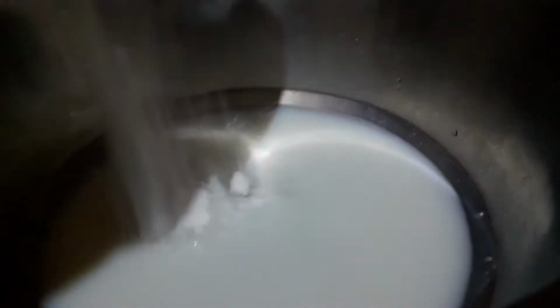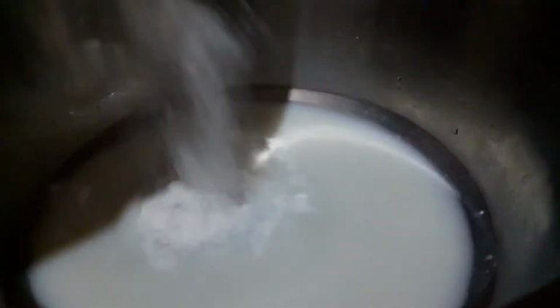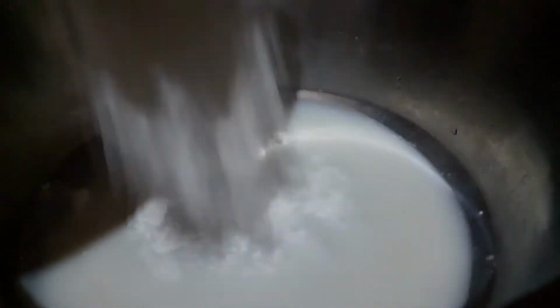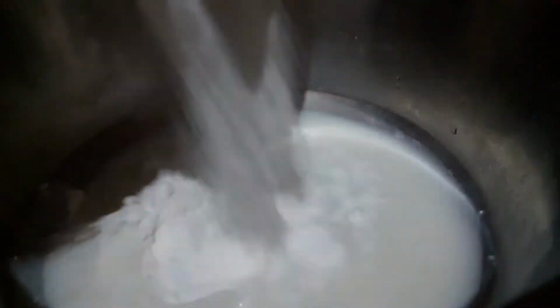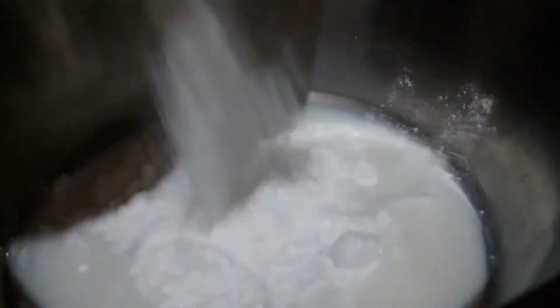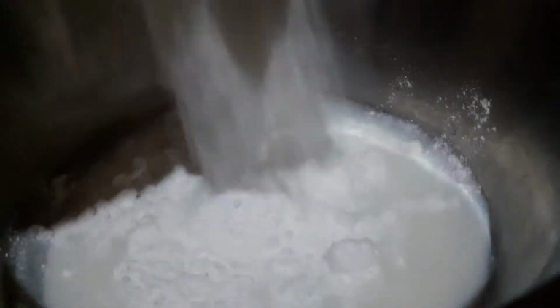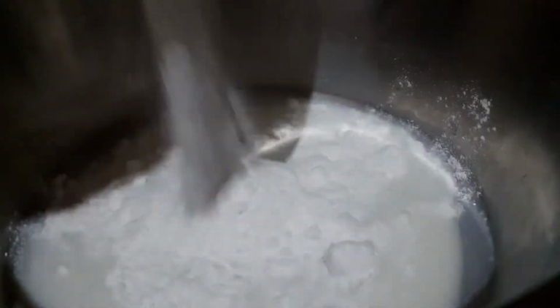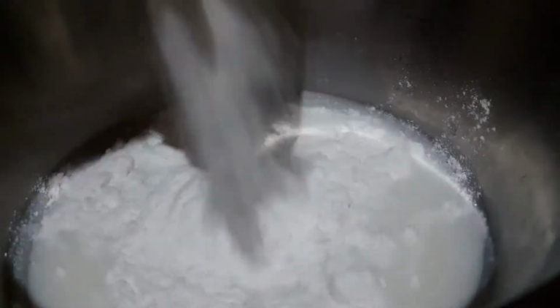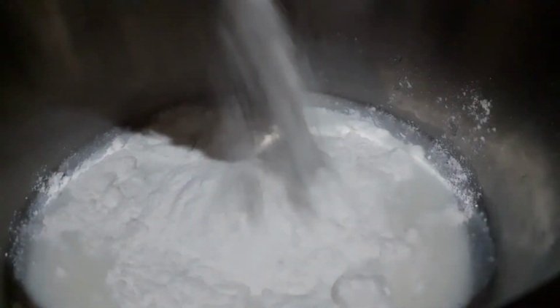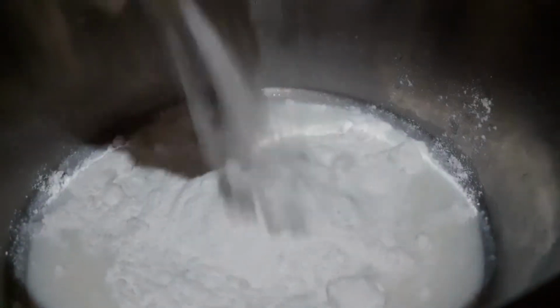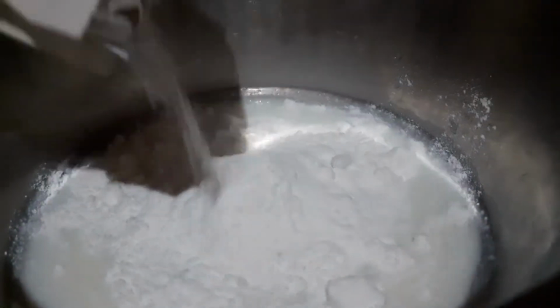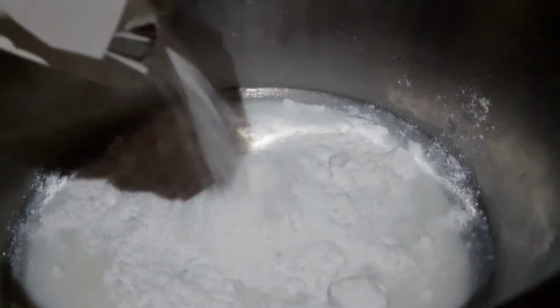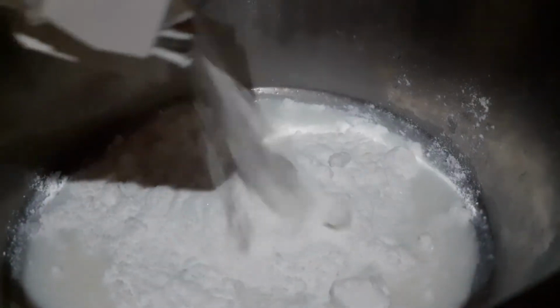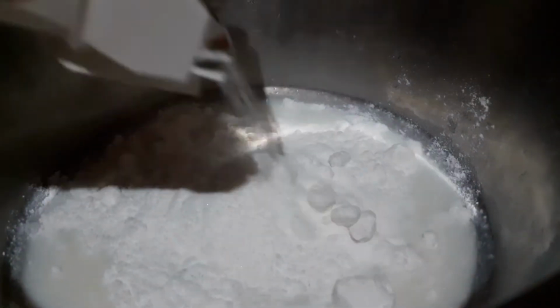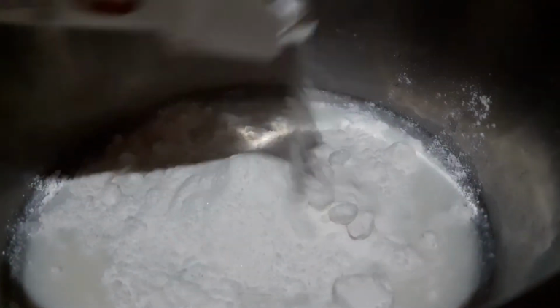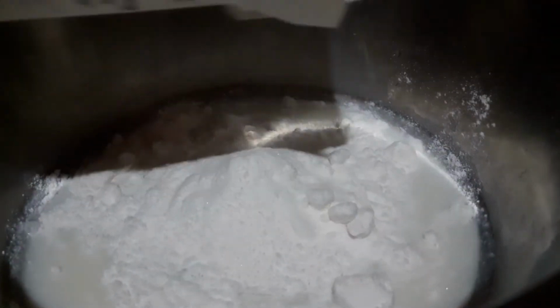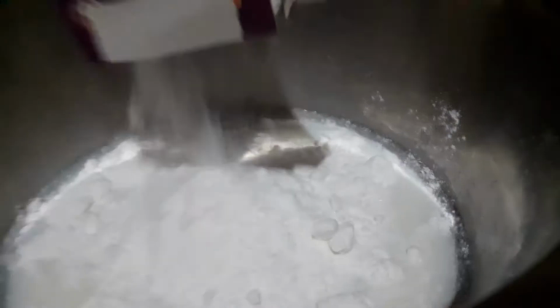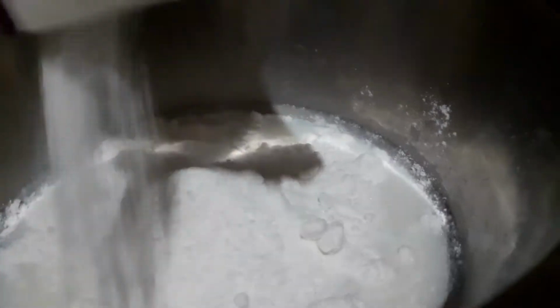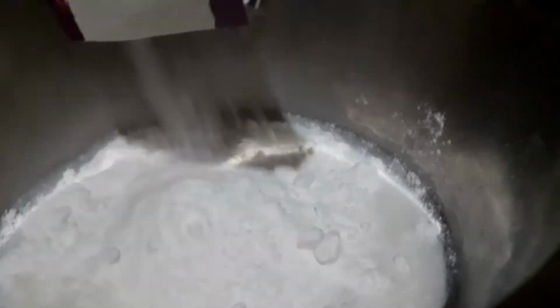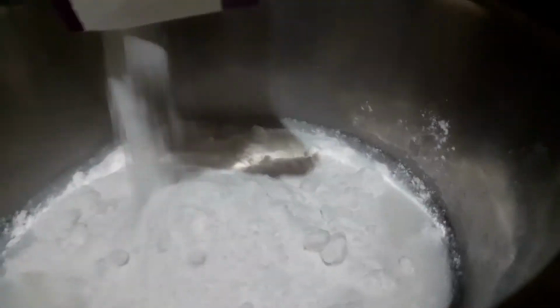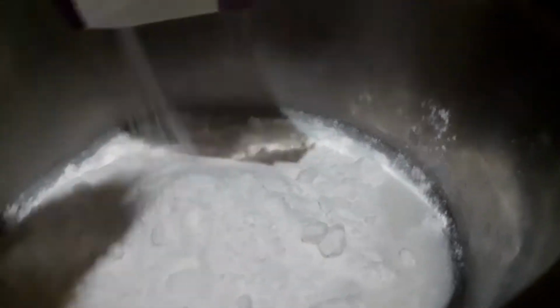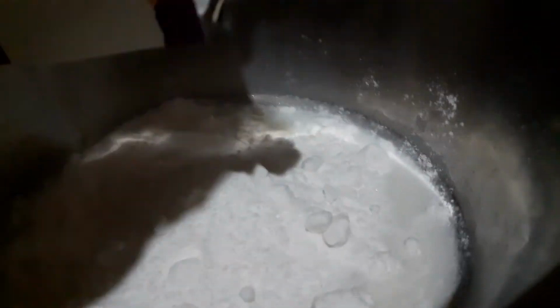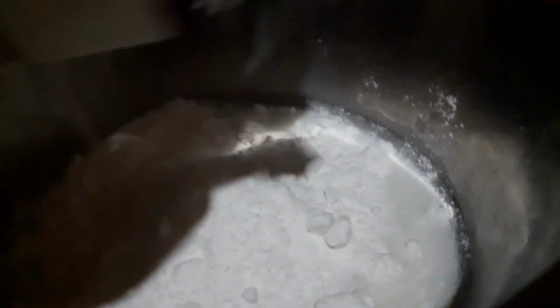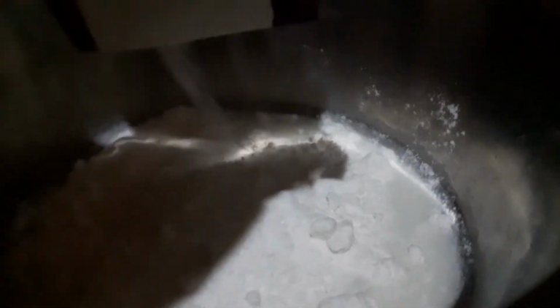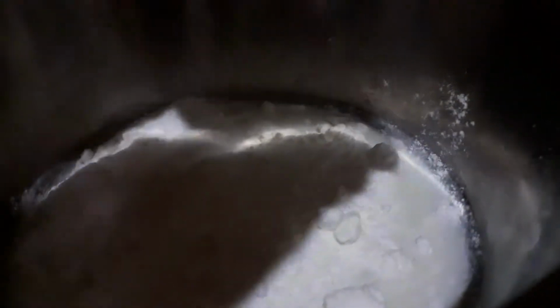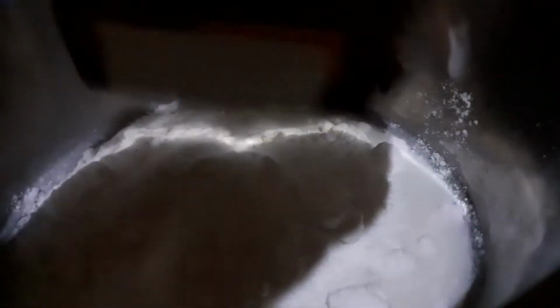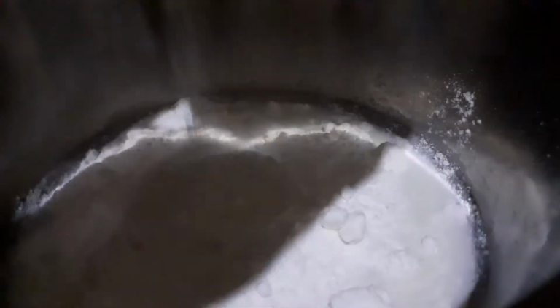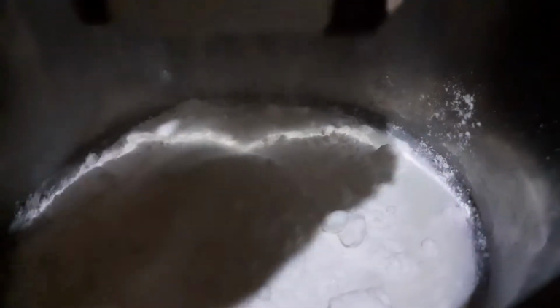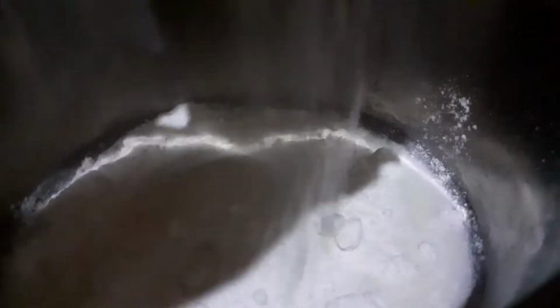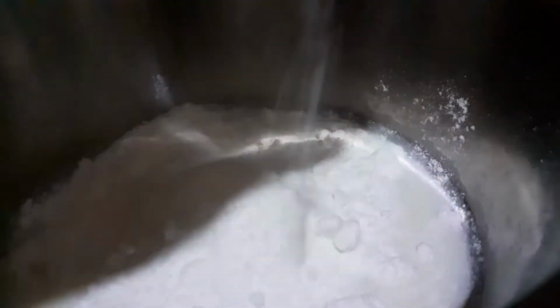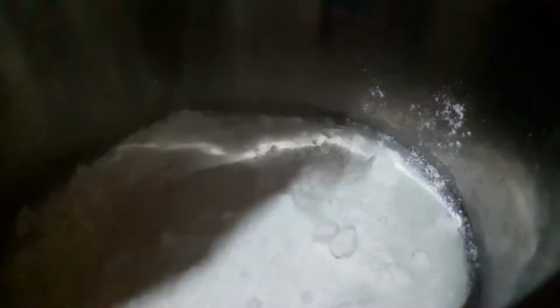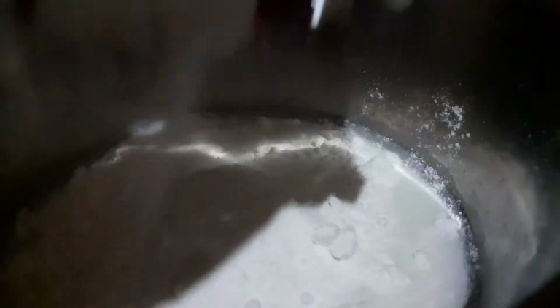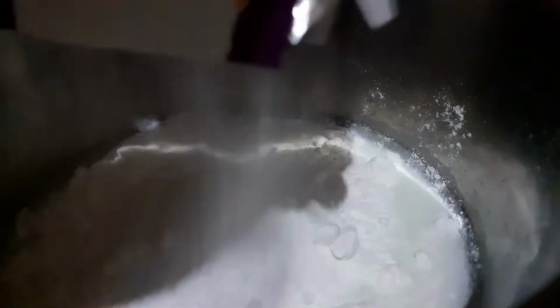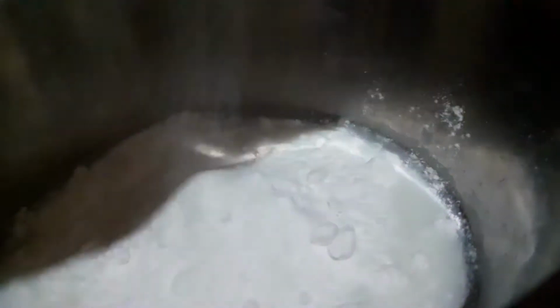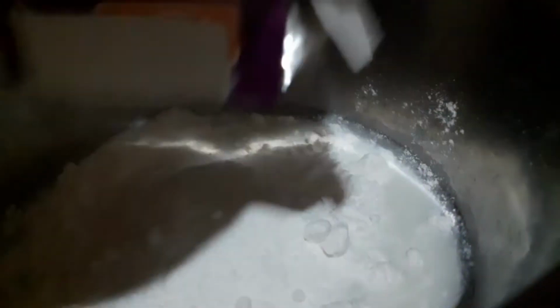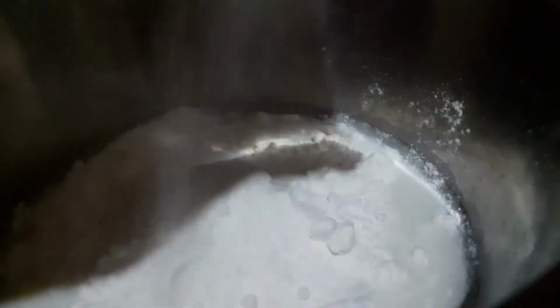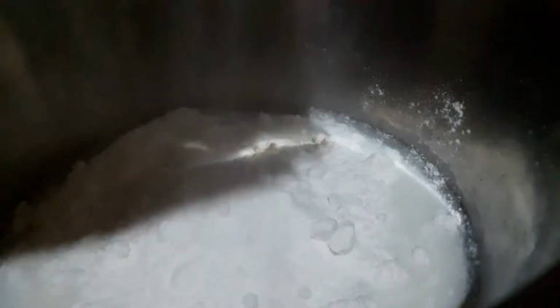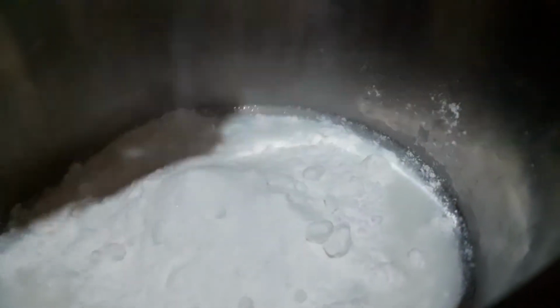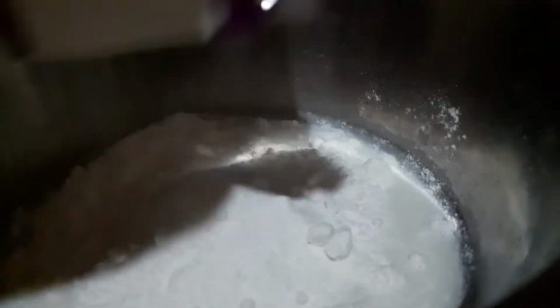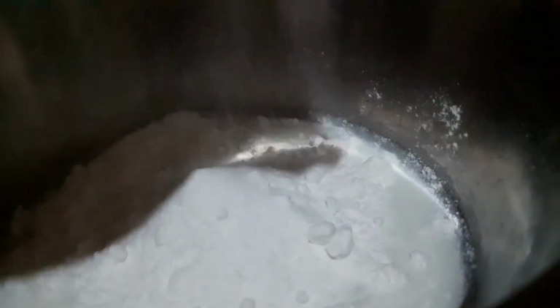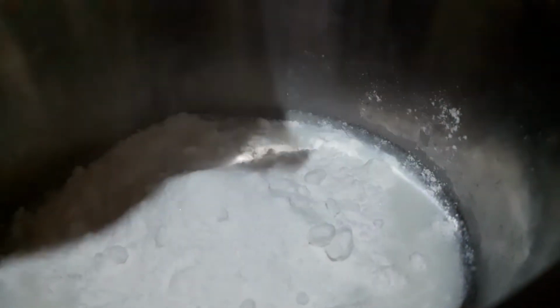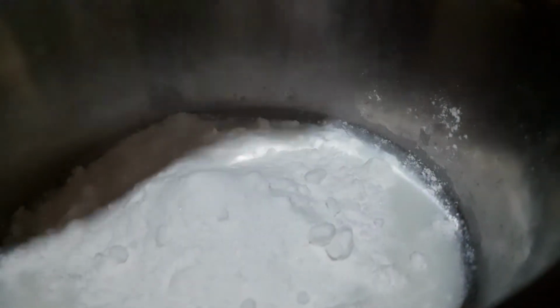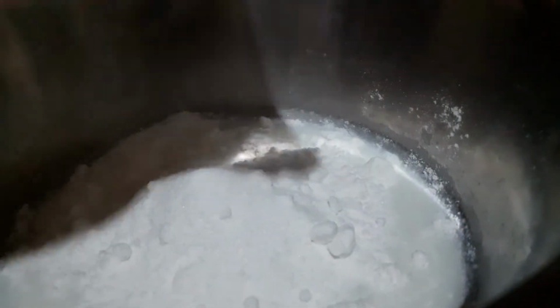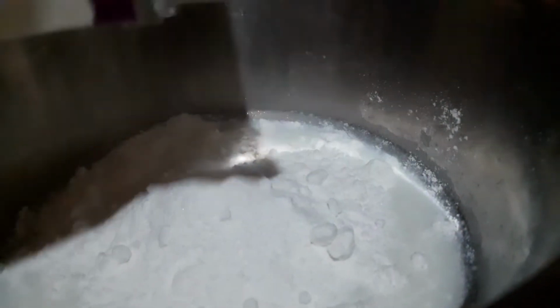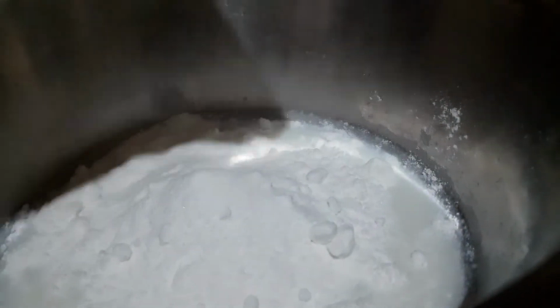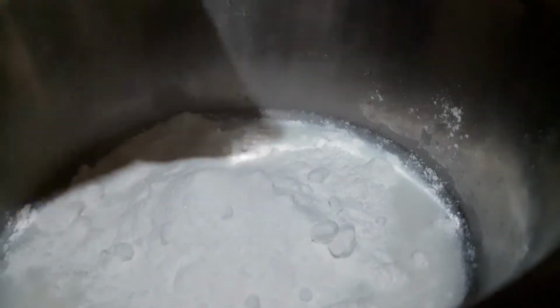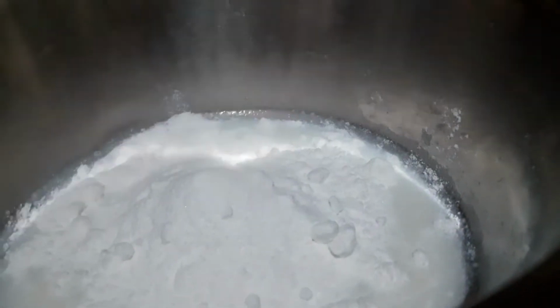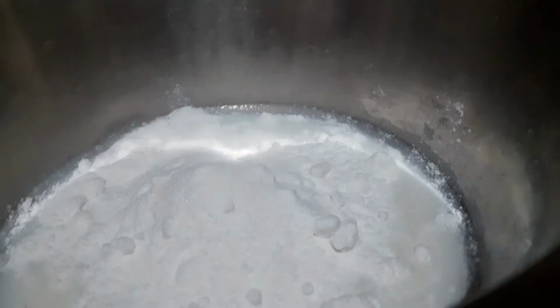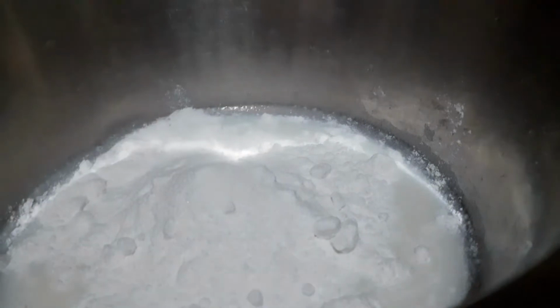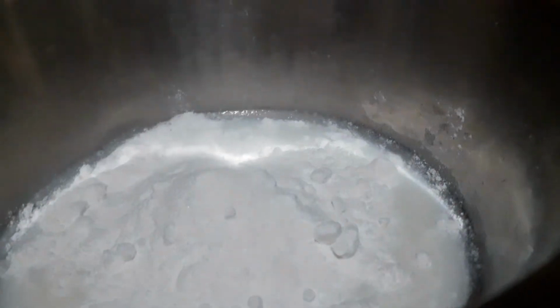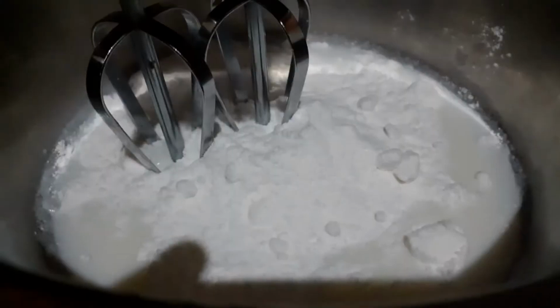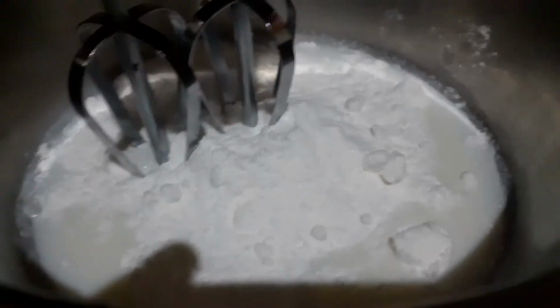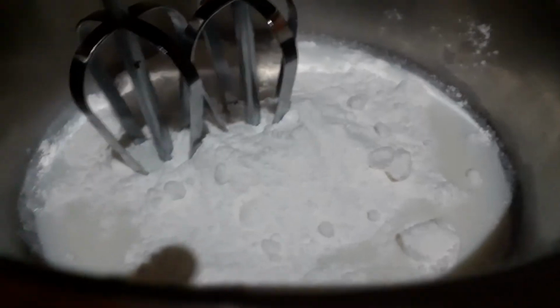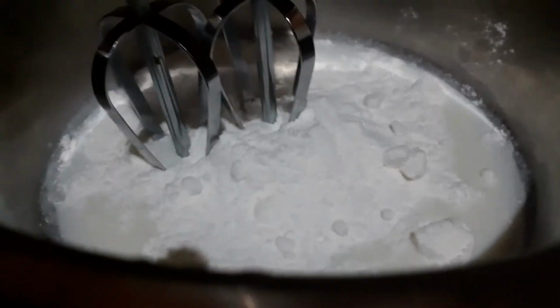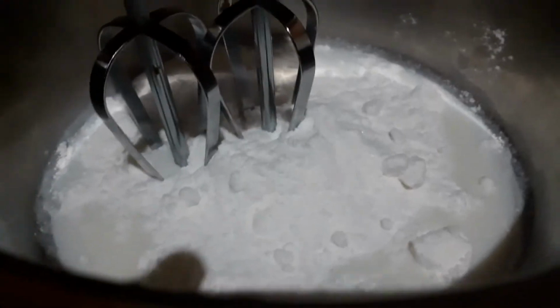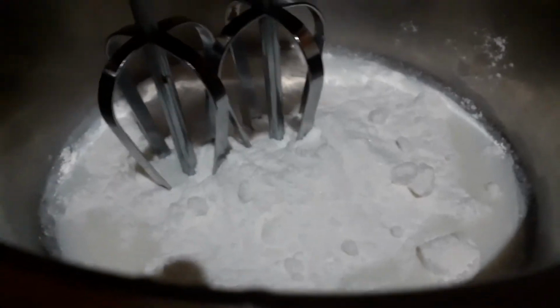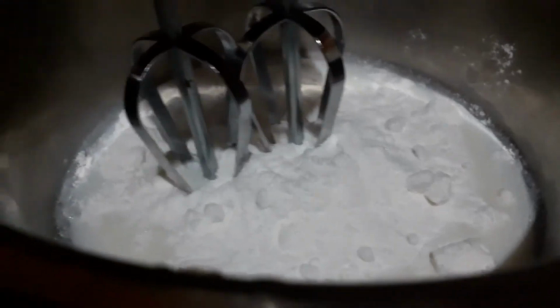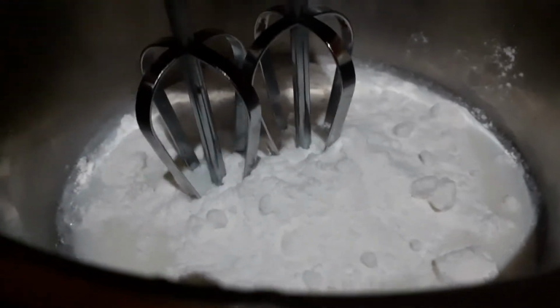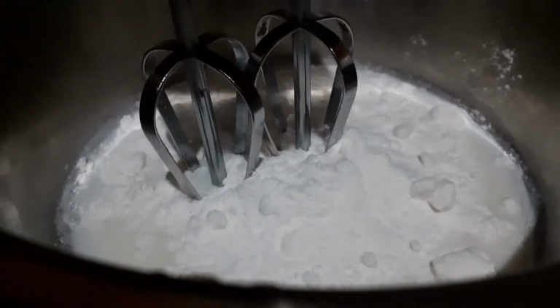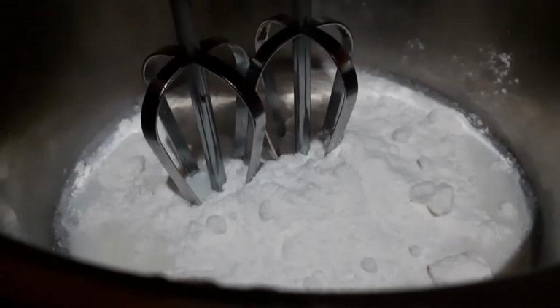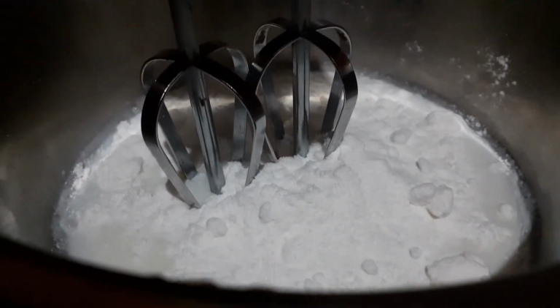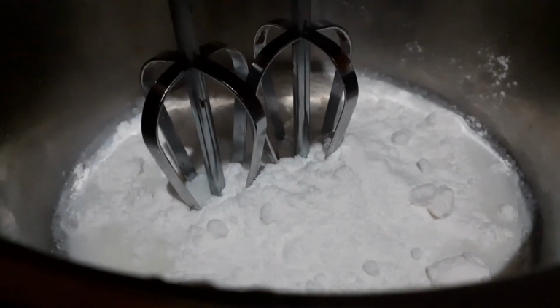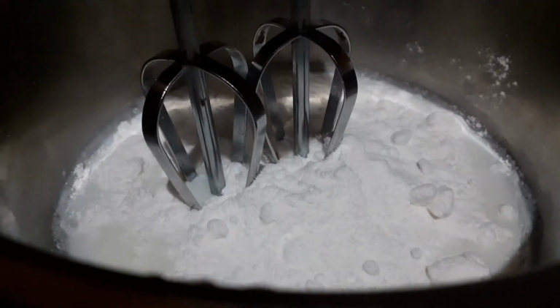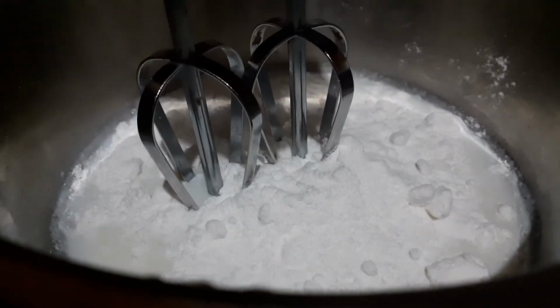Take 100 ml milk and add 50 grams of whipping cream powder. Whip it for 7 to 8 minutes.